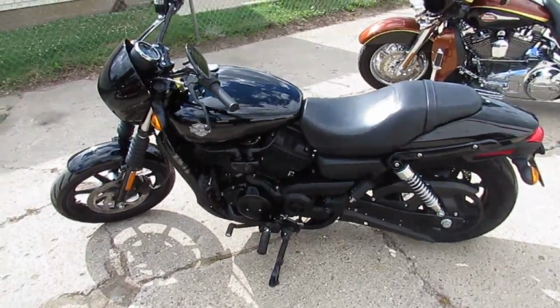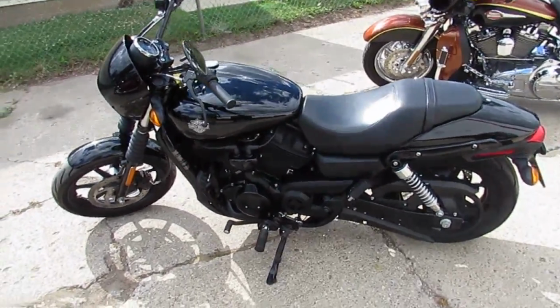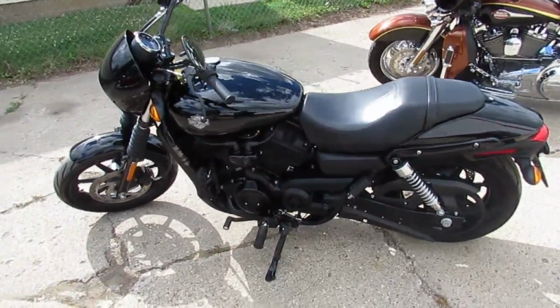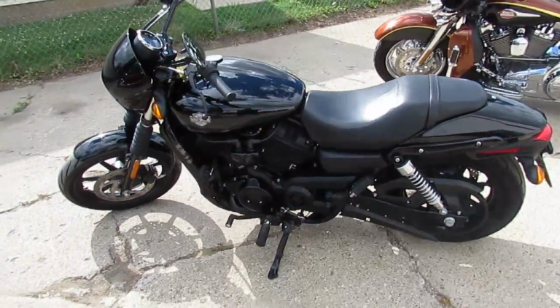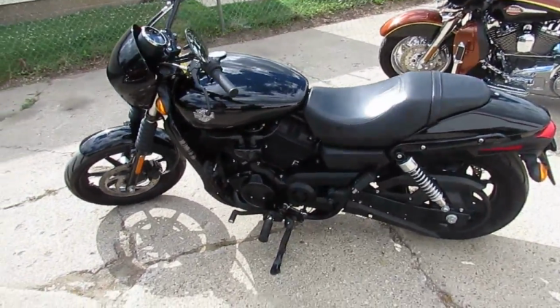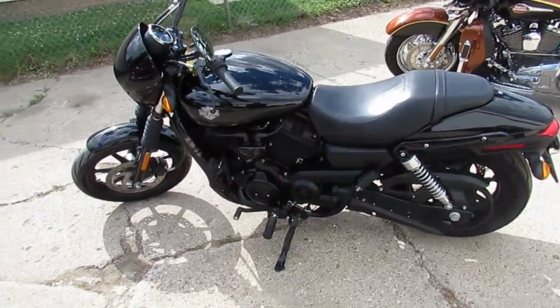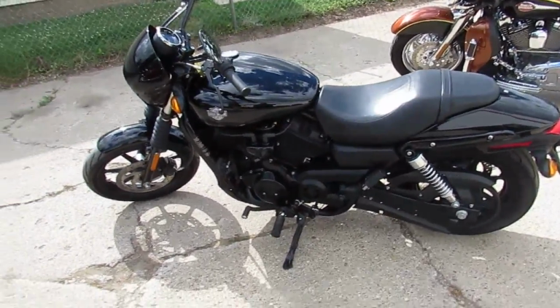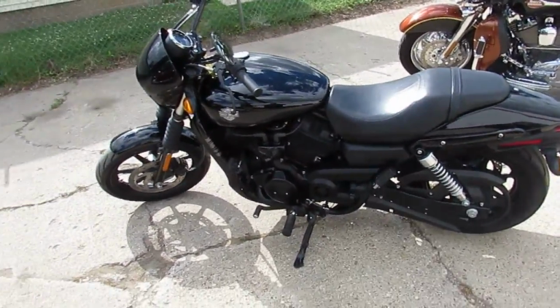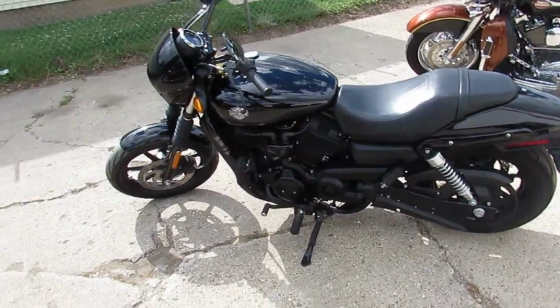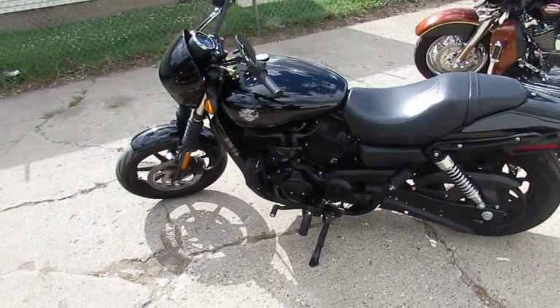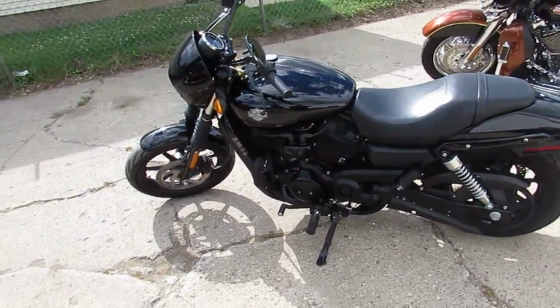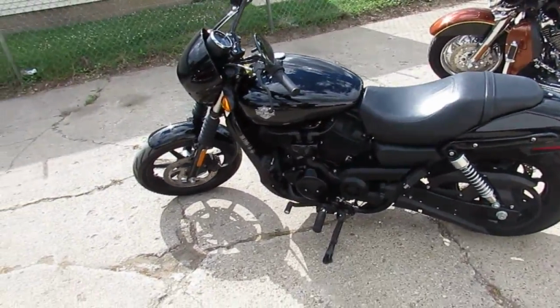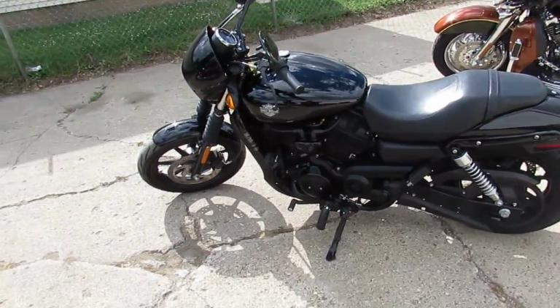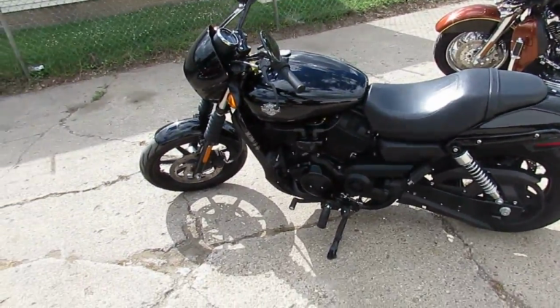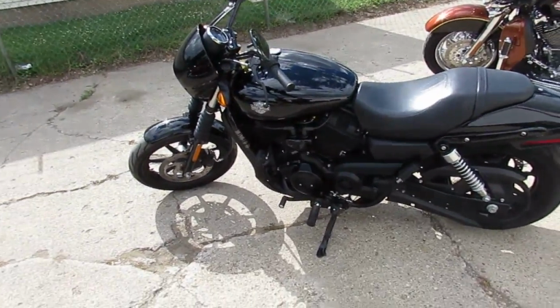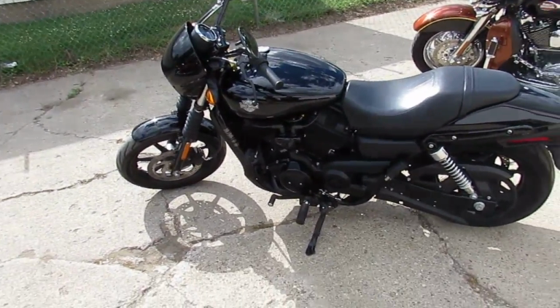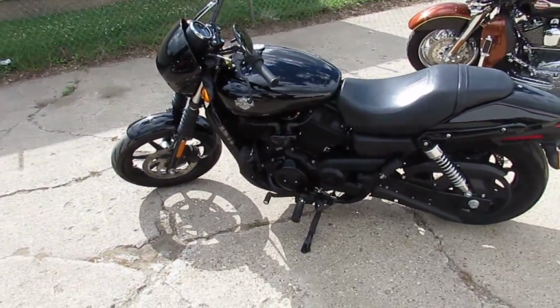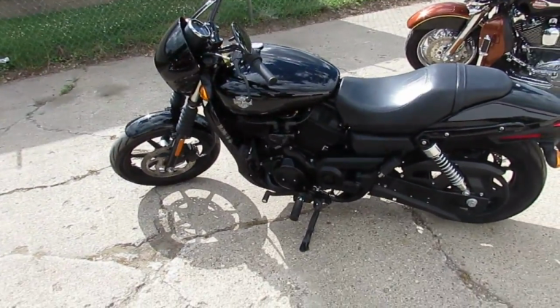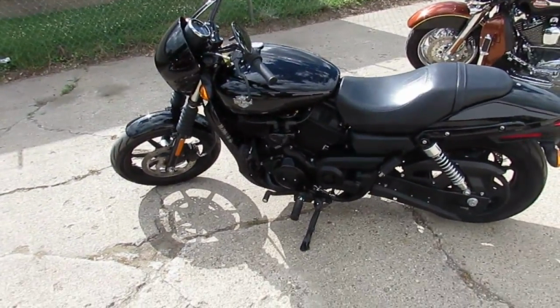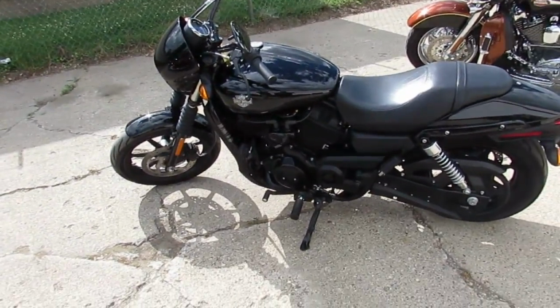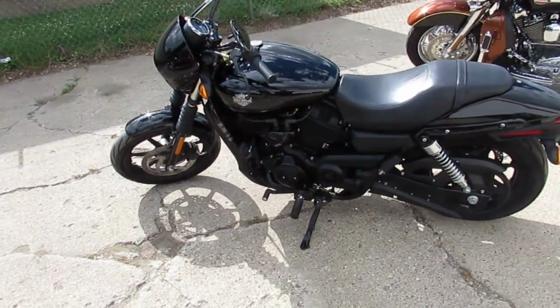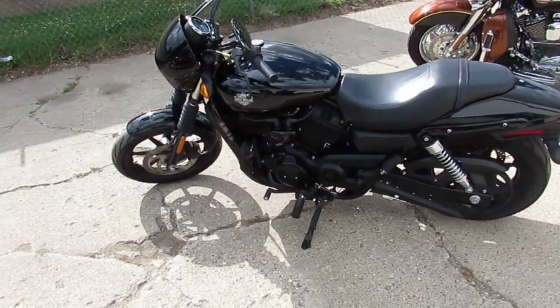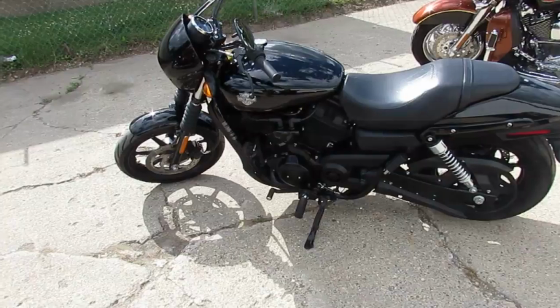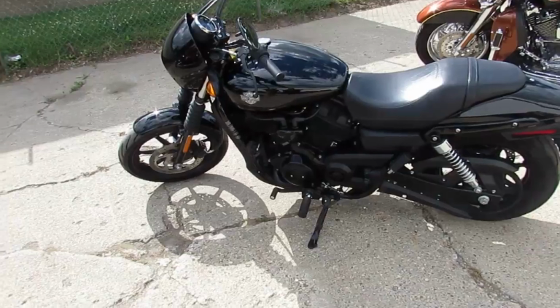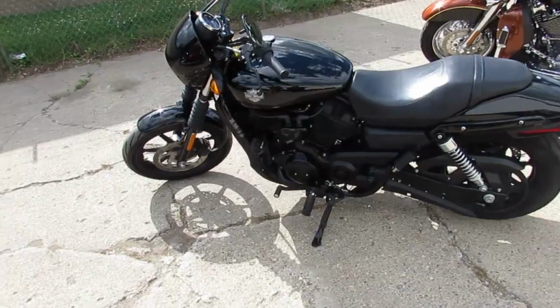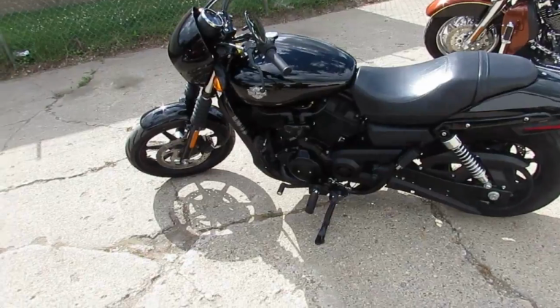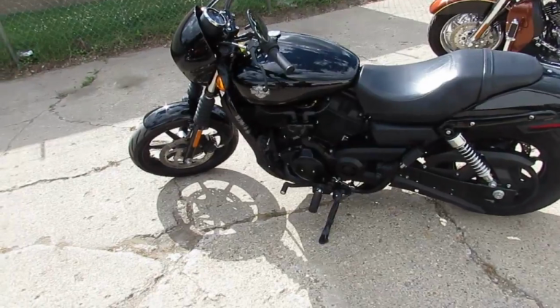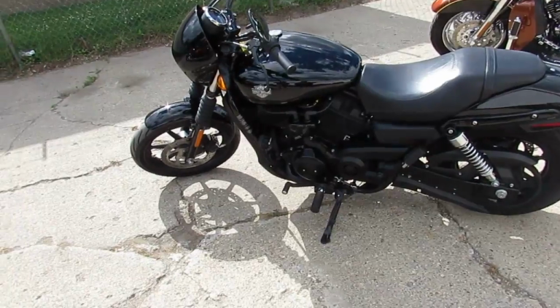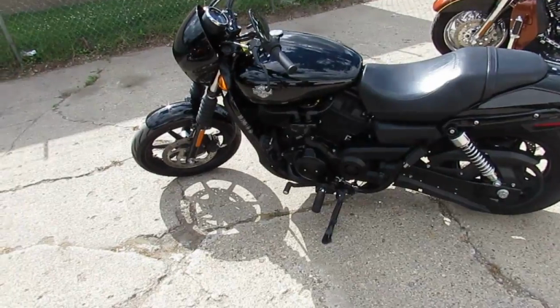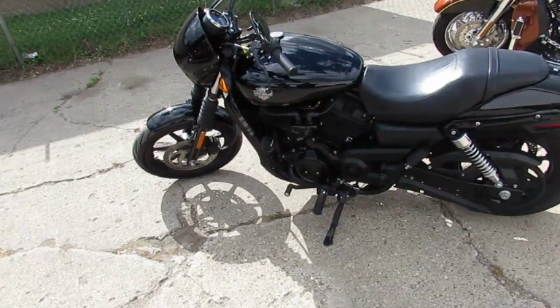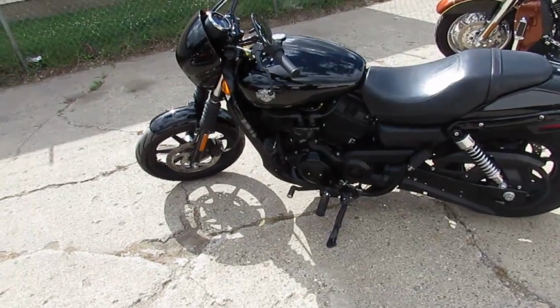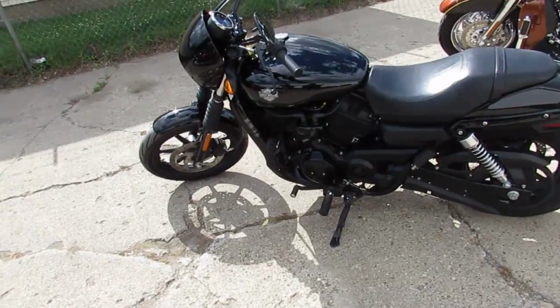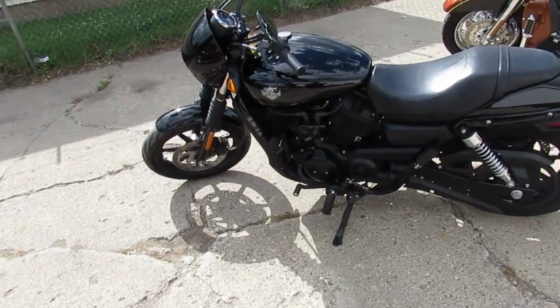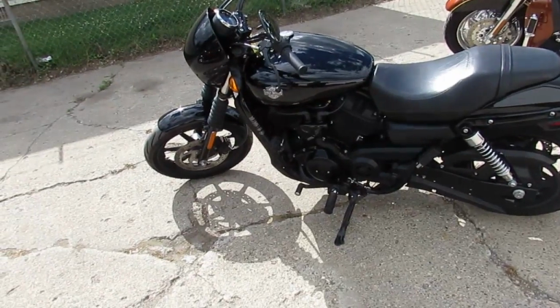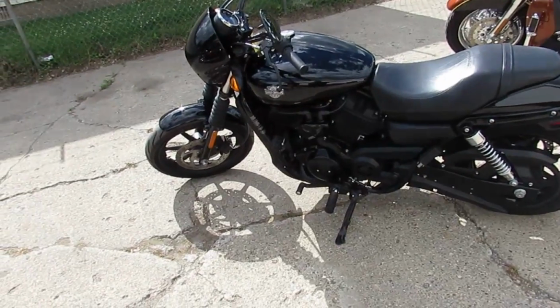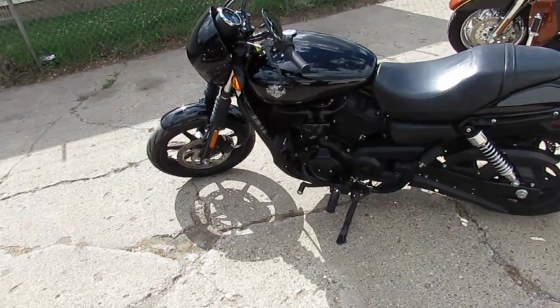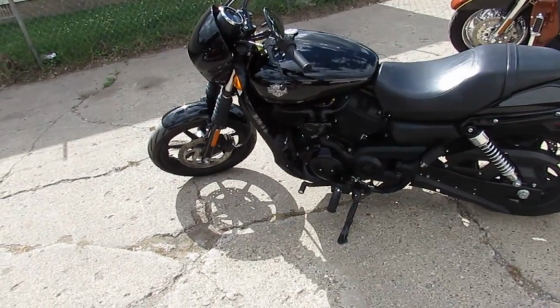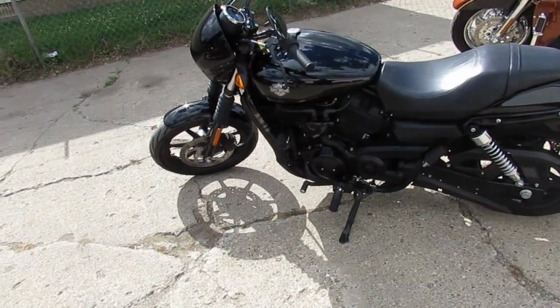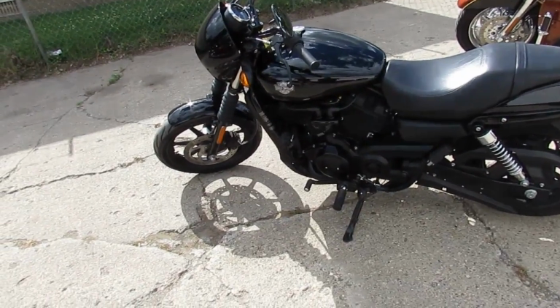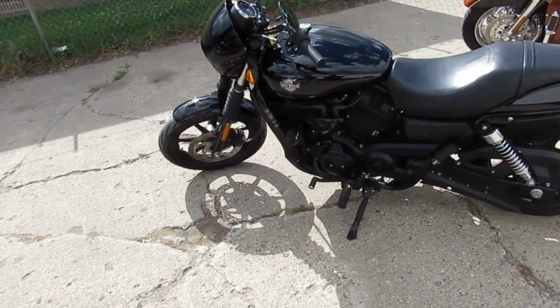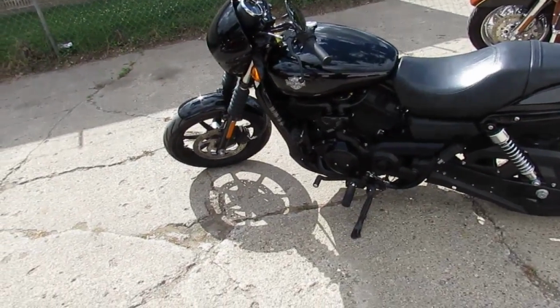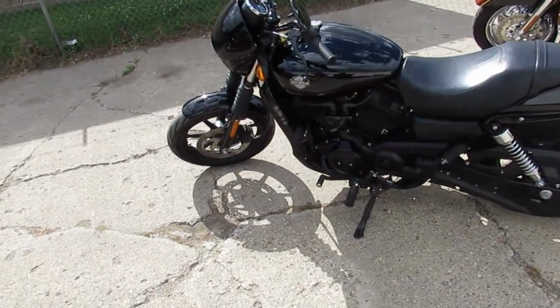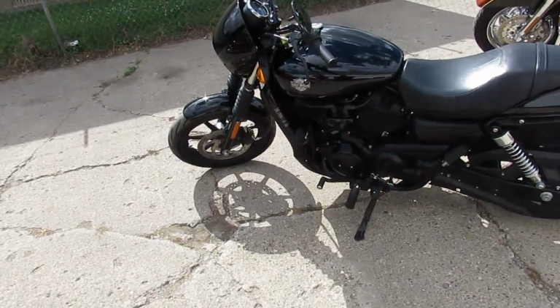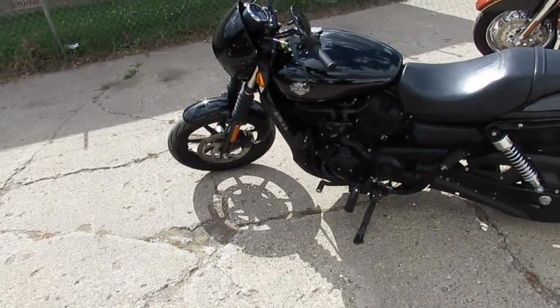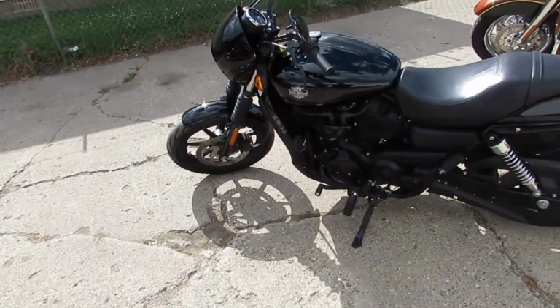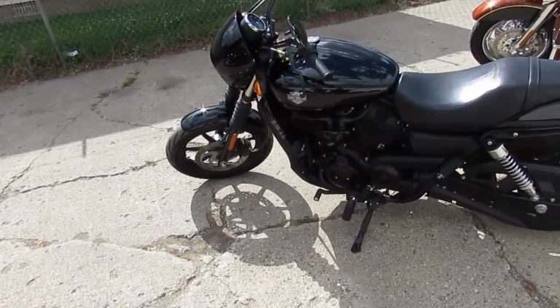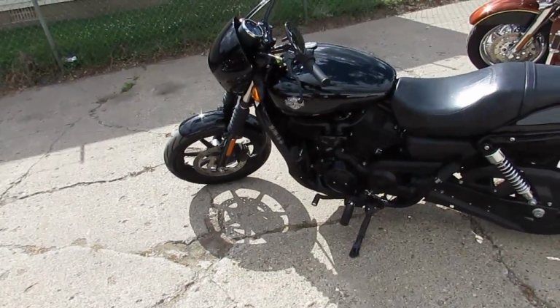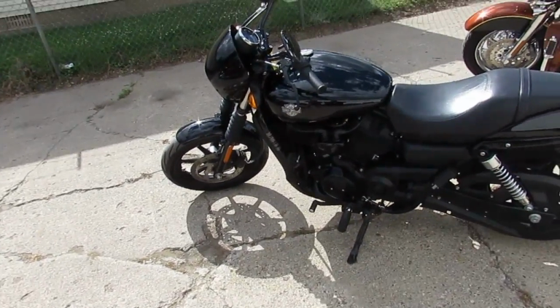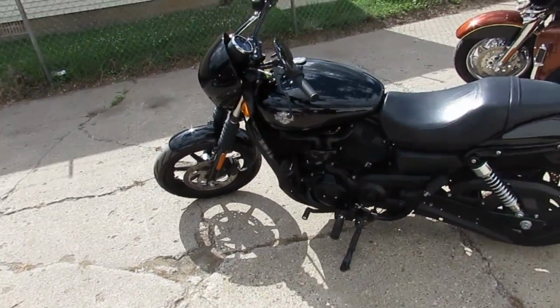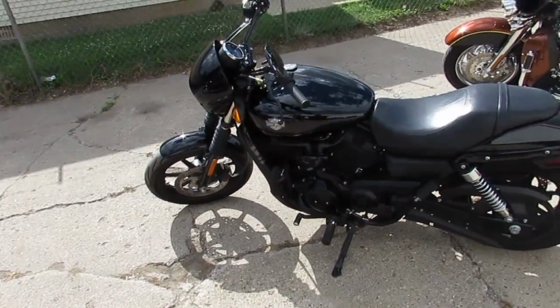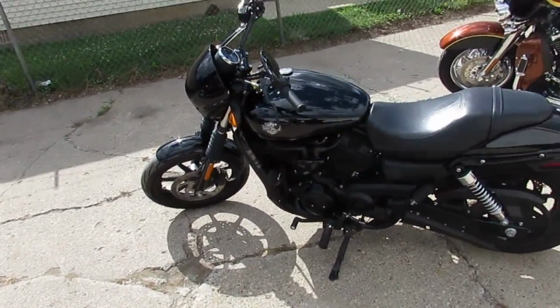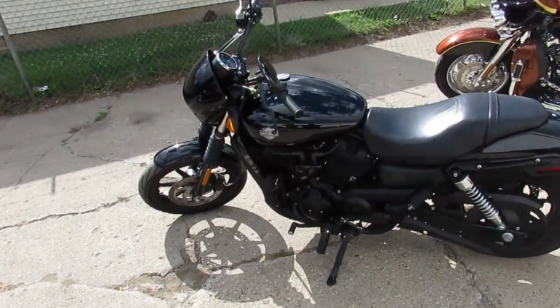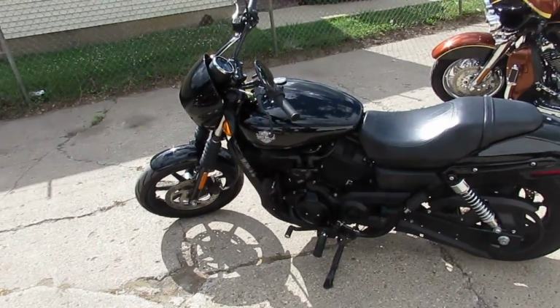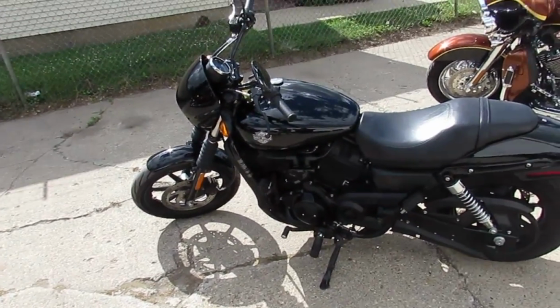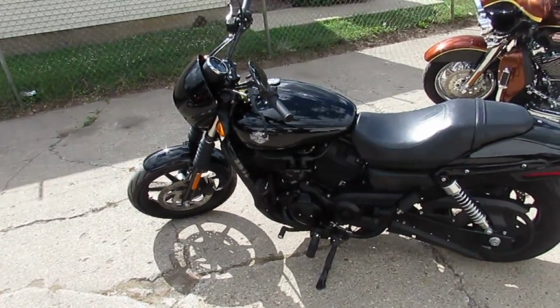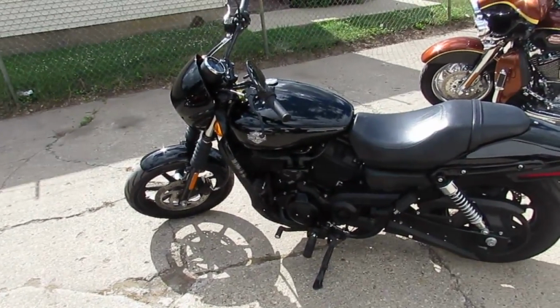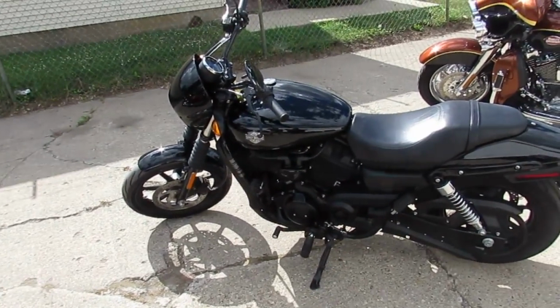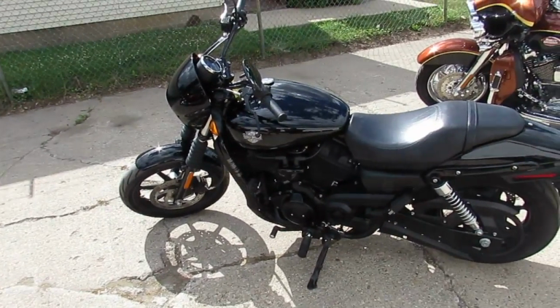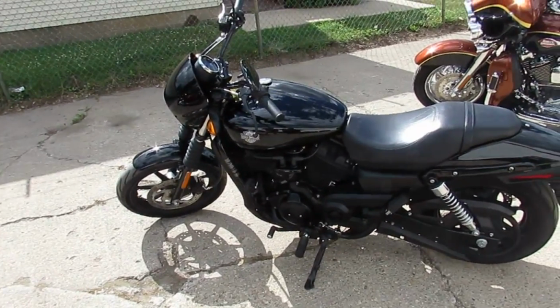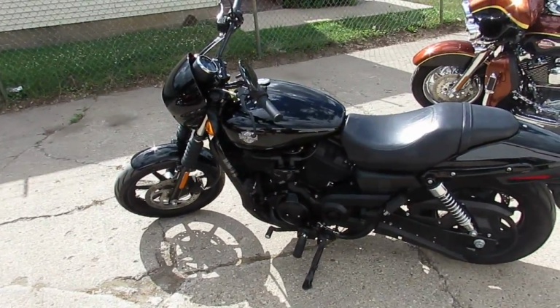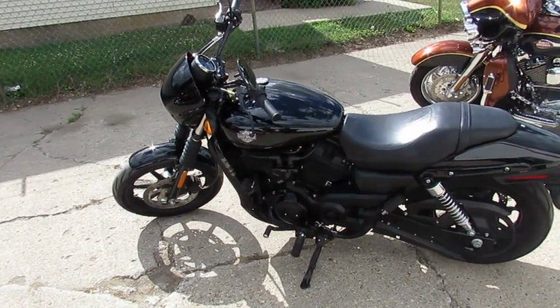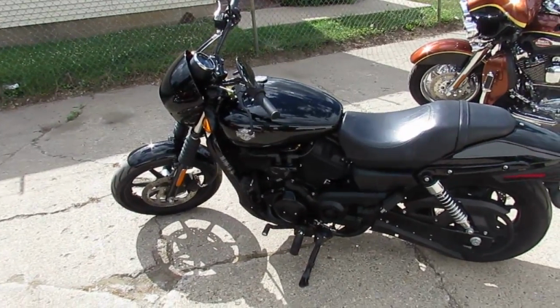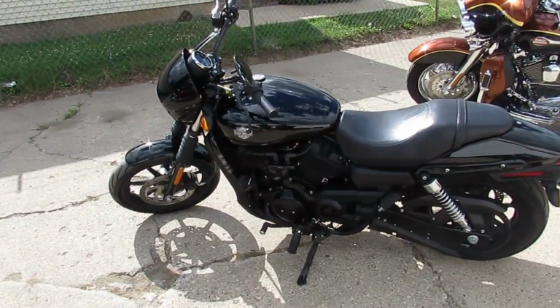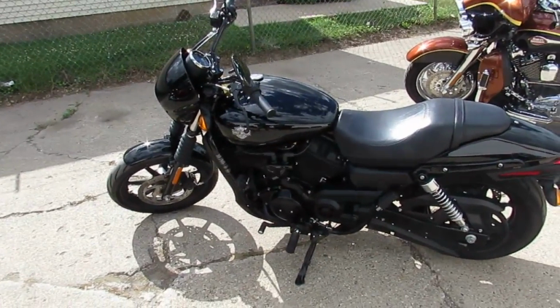Visit our website at approvalpowersports.com. We got guaranteed financing and over 600 used bikes.